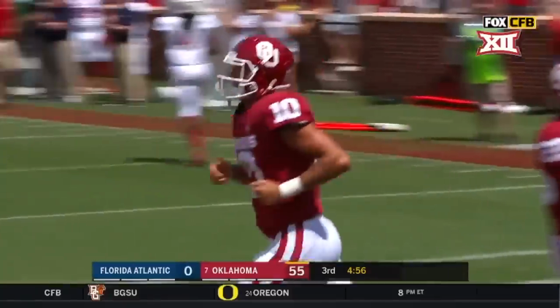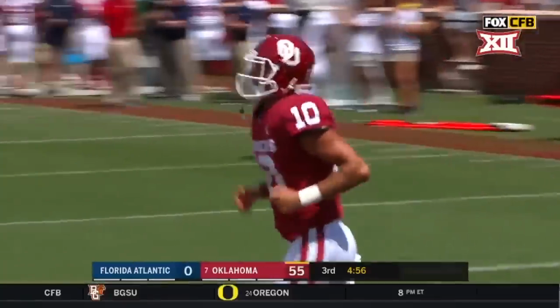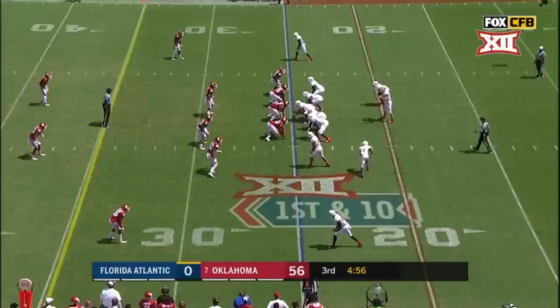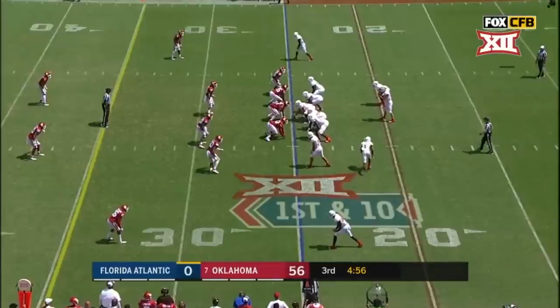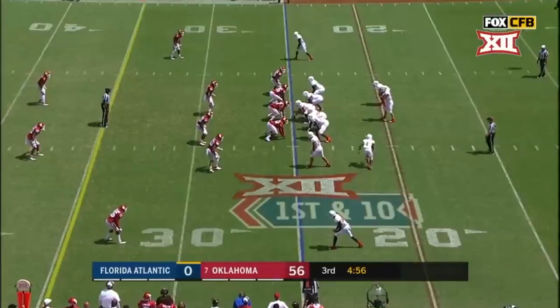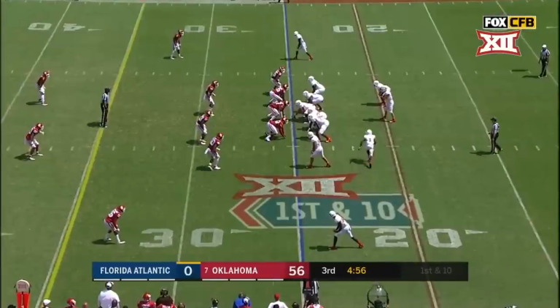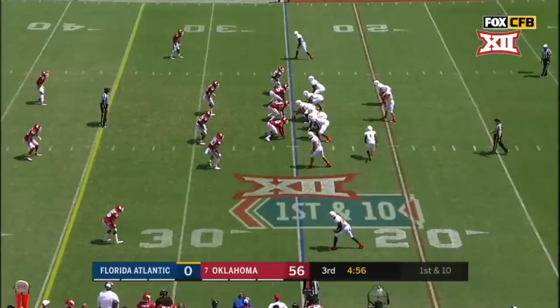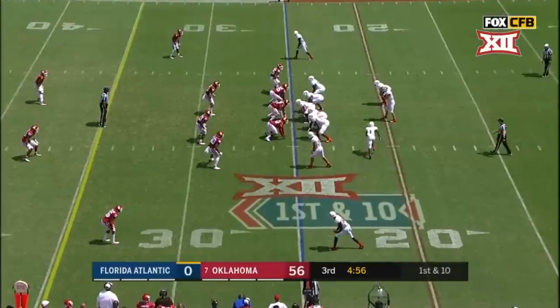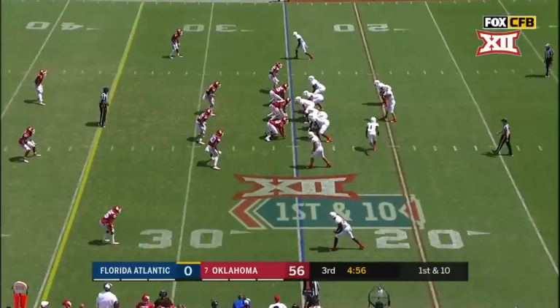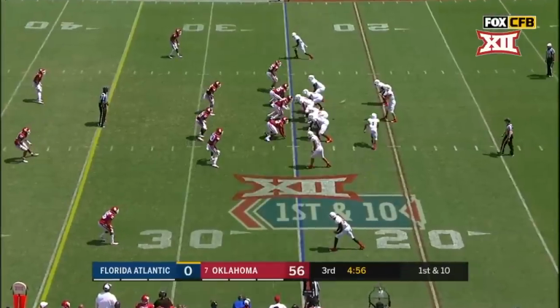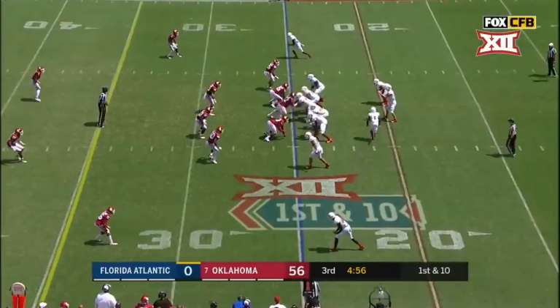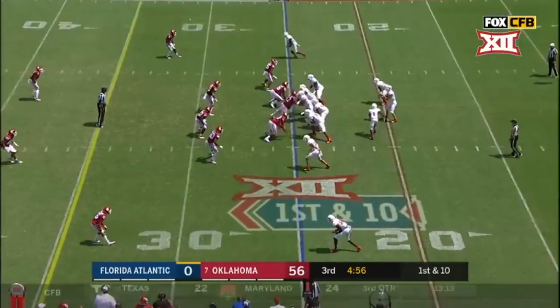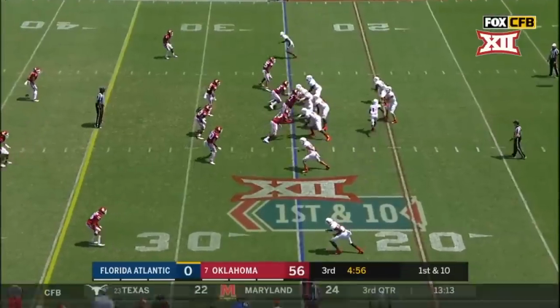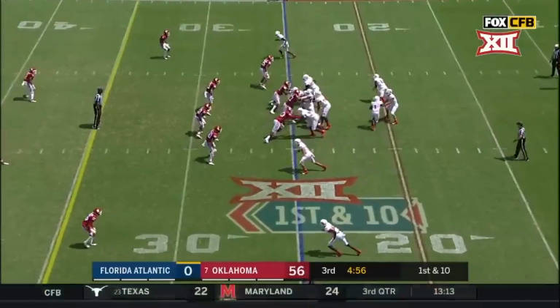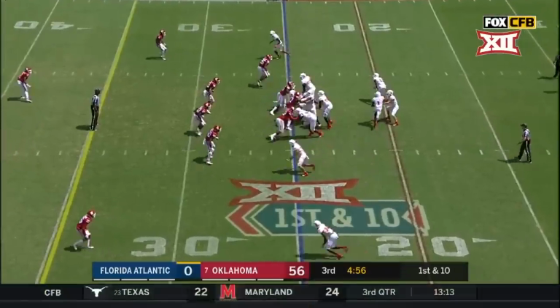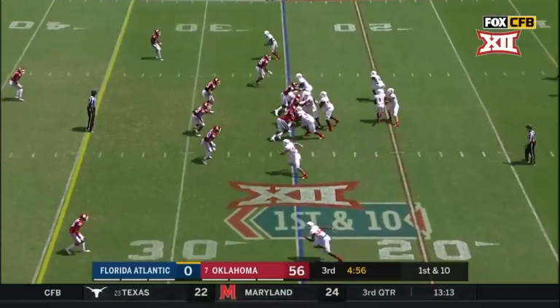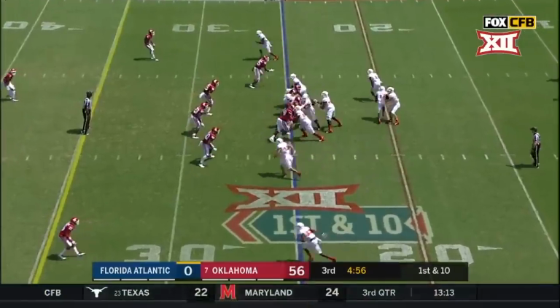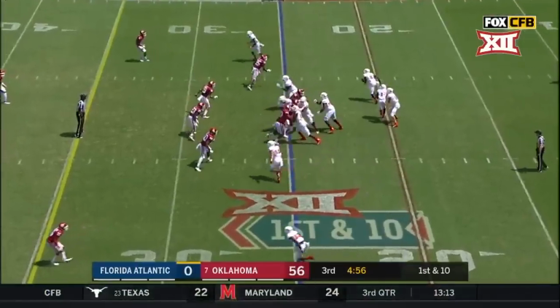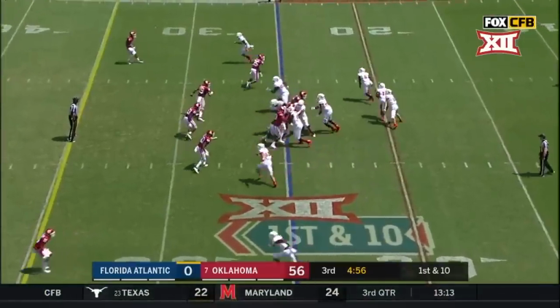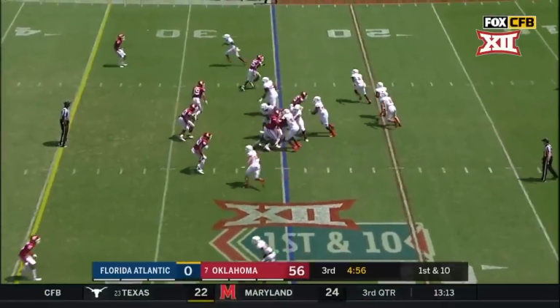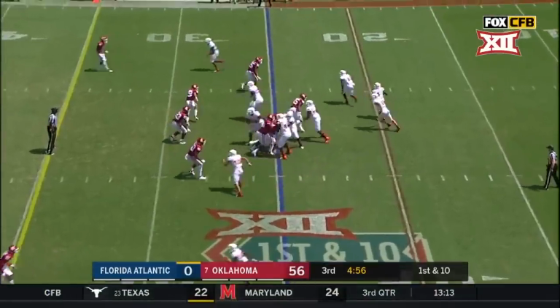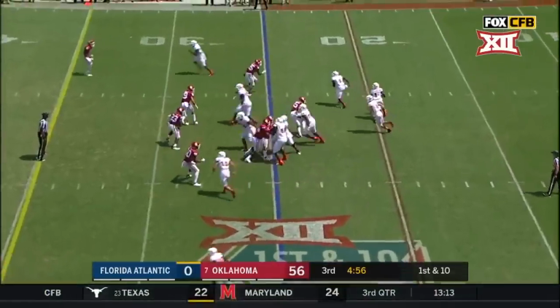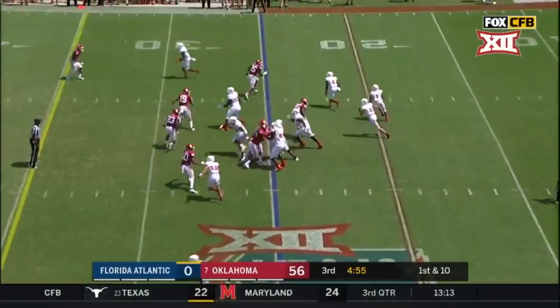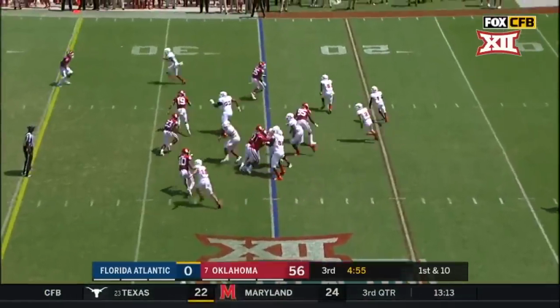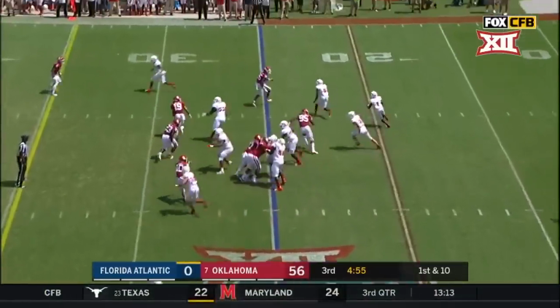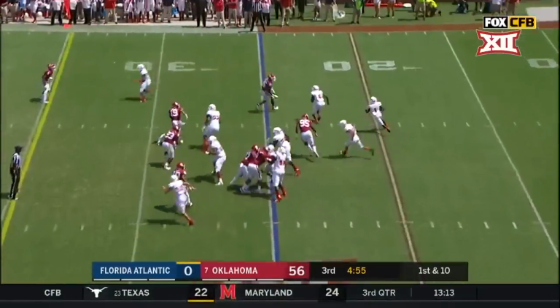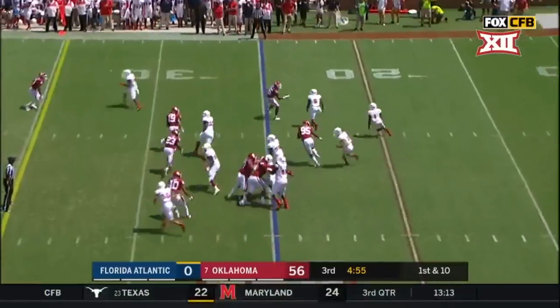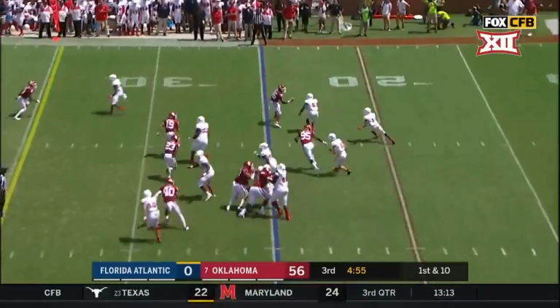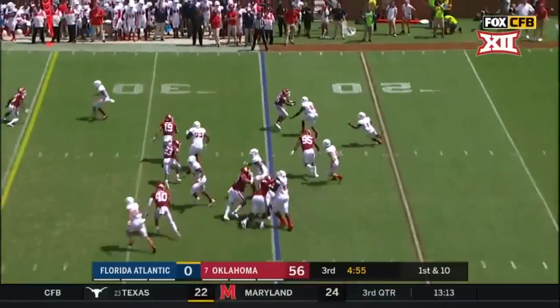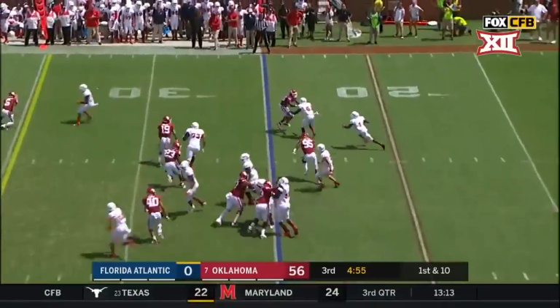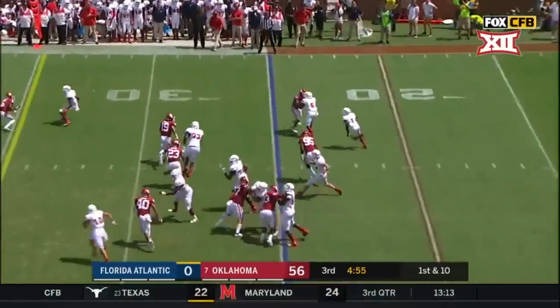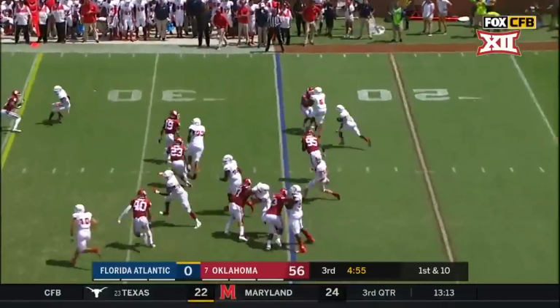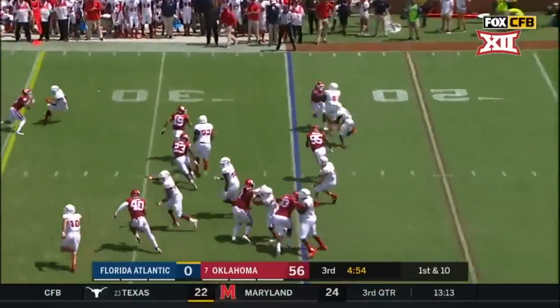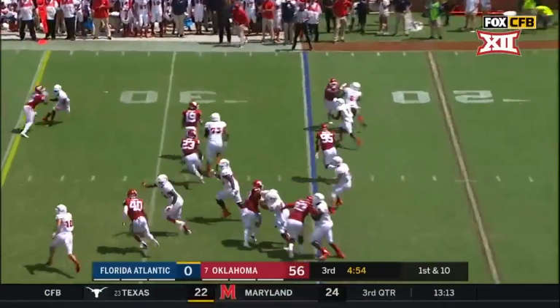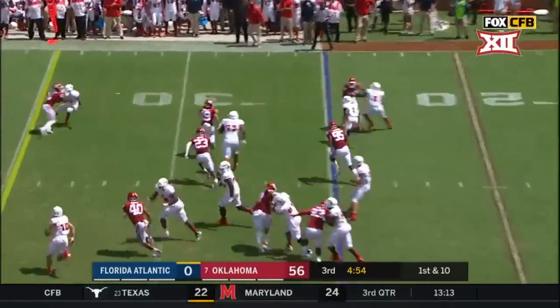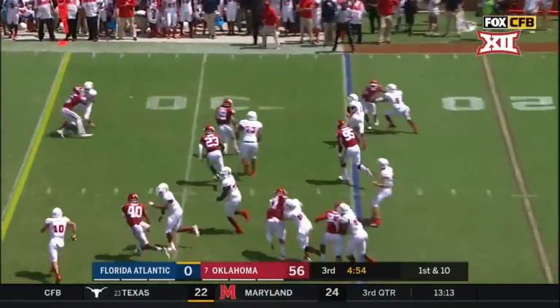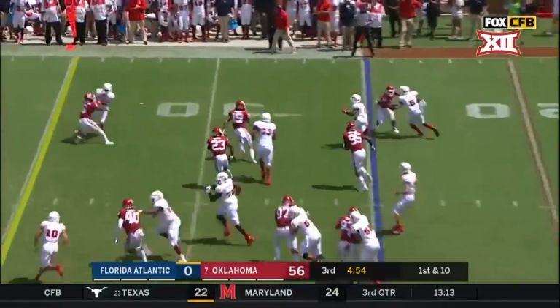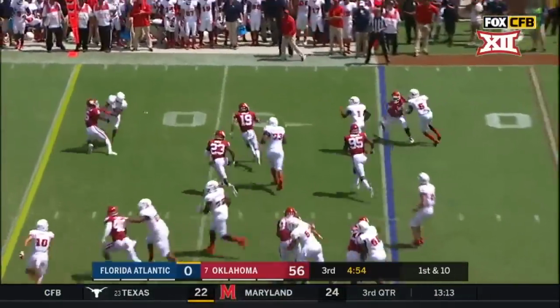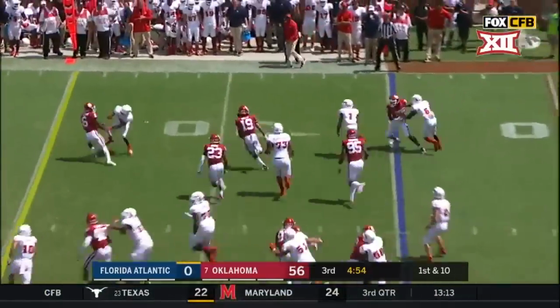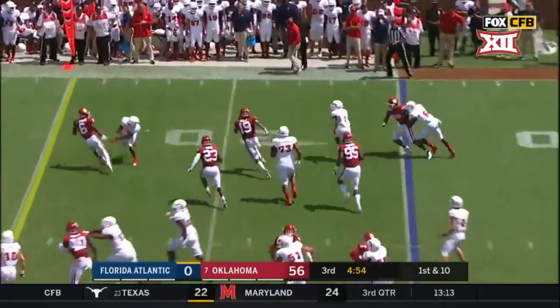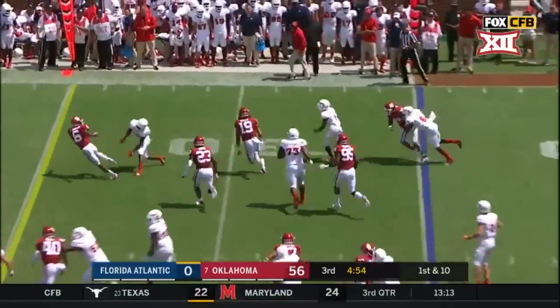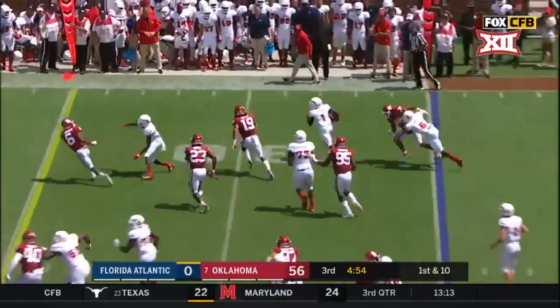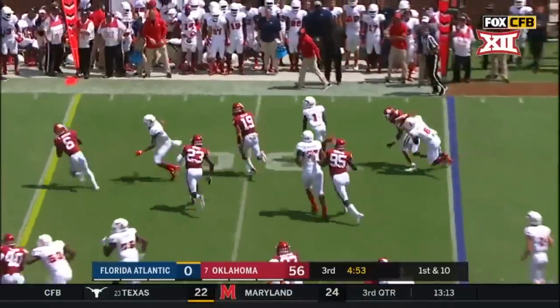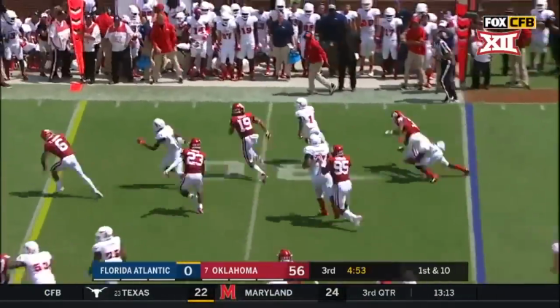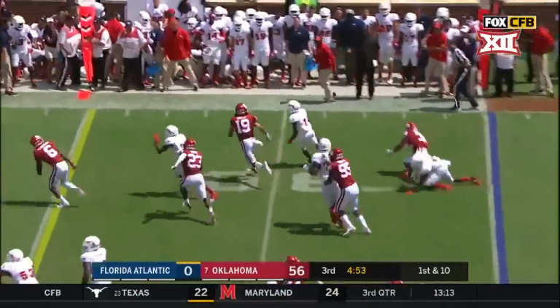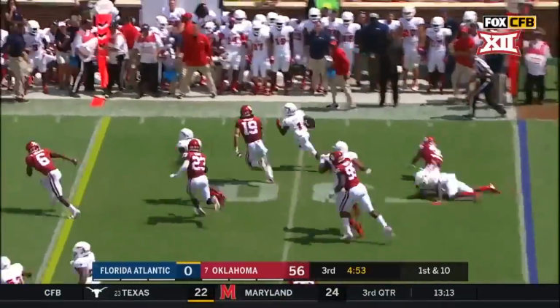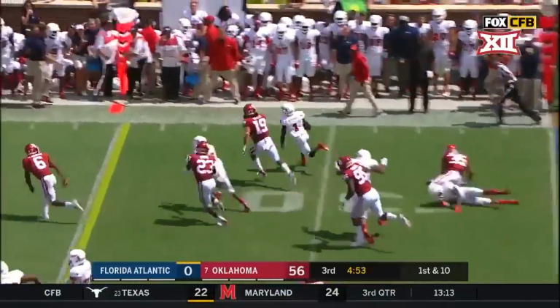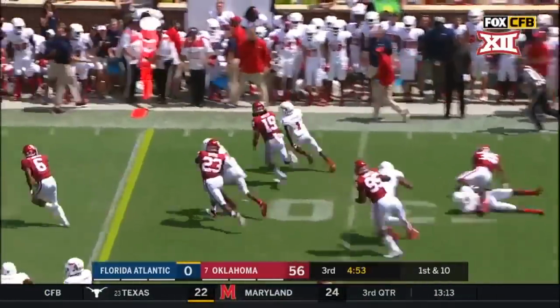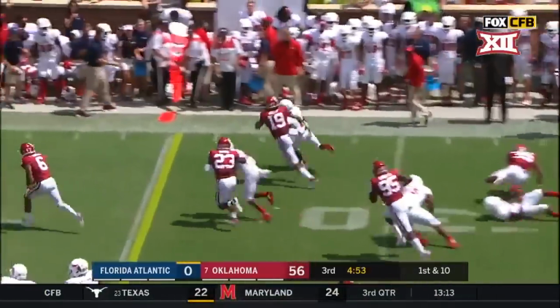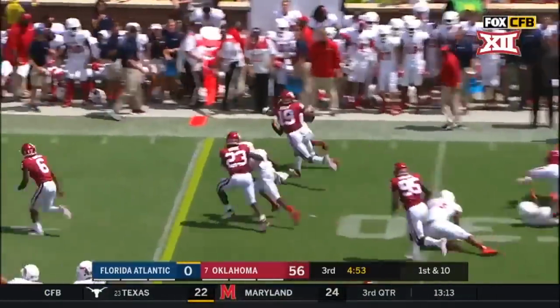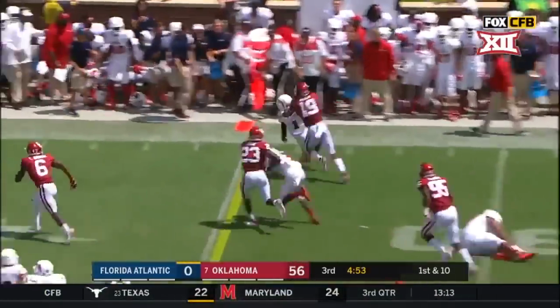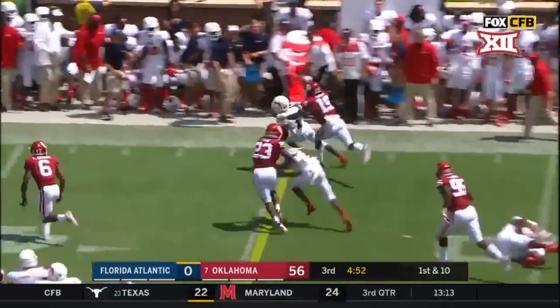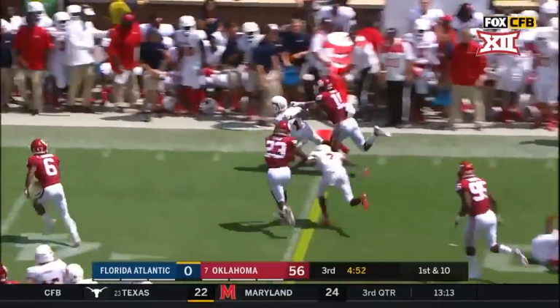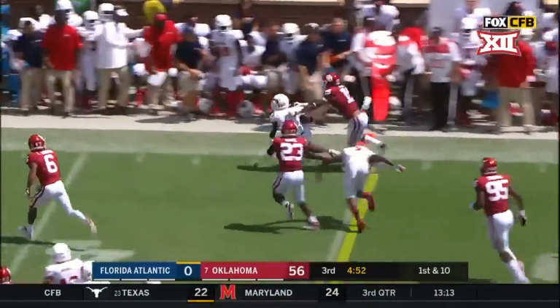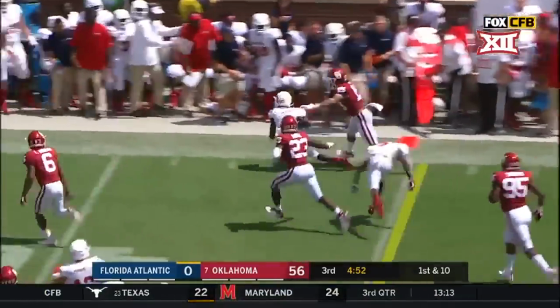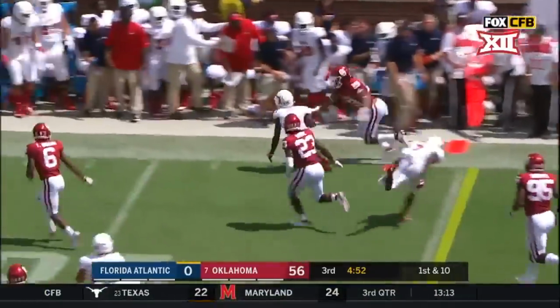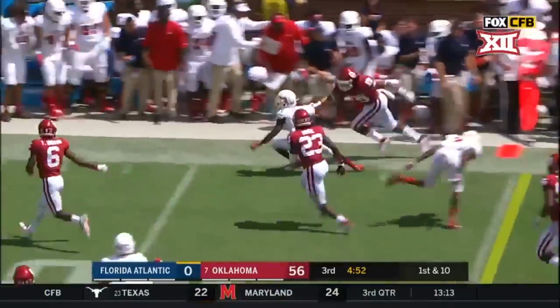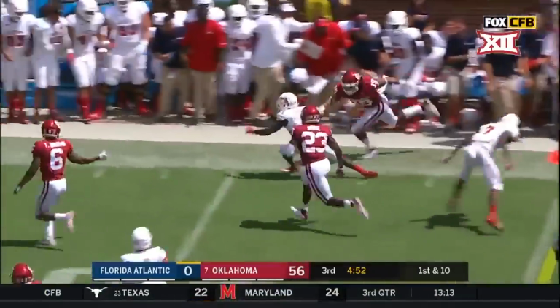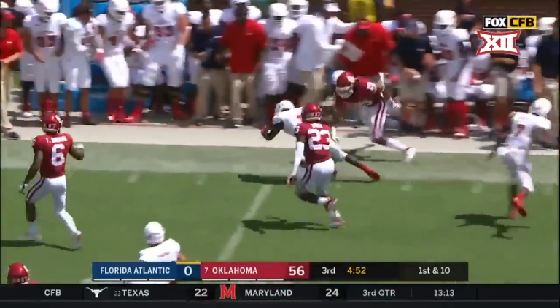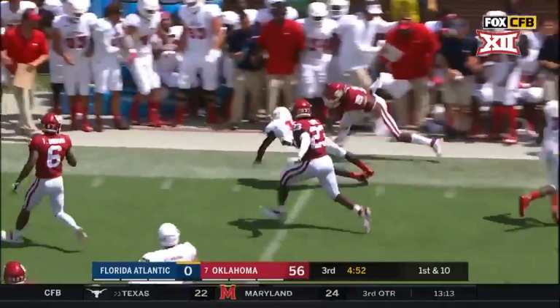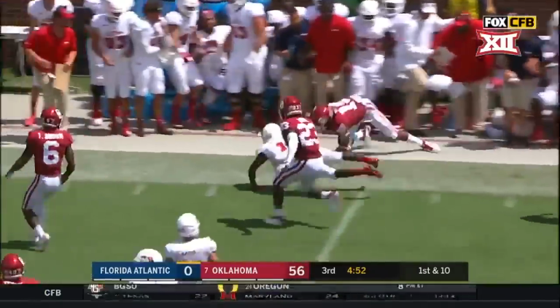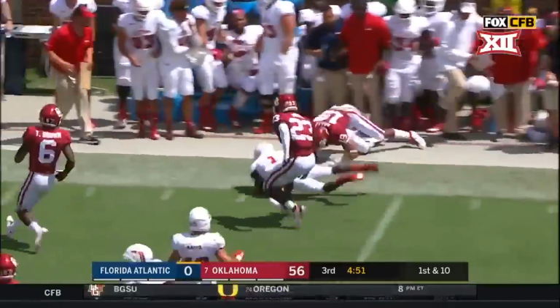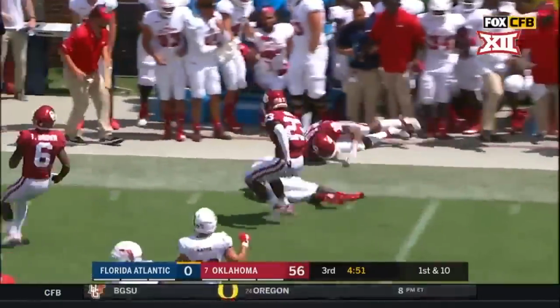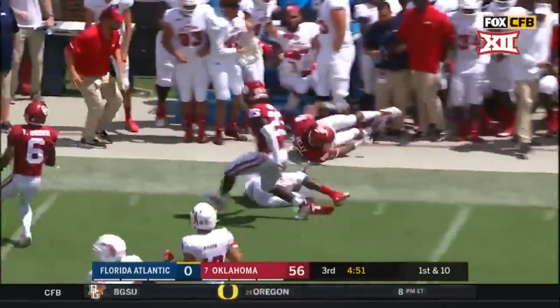Under five minutes to play in the third quarter. The Owls will run it with Wright around the corner — picks up the first down.